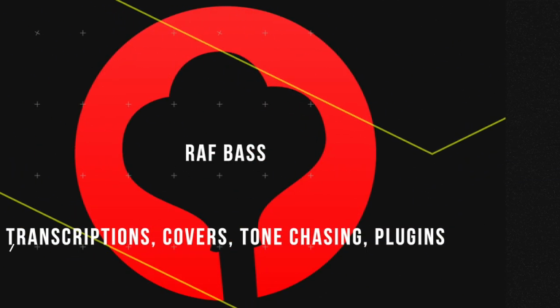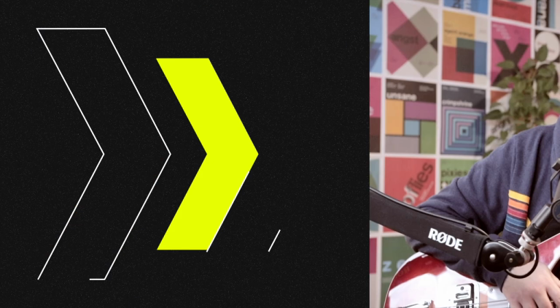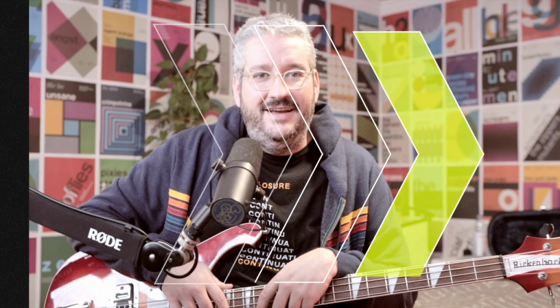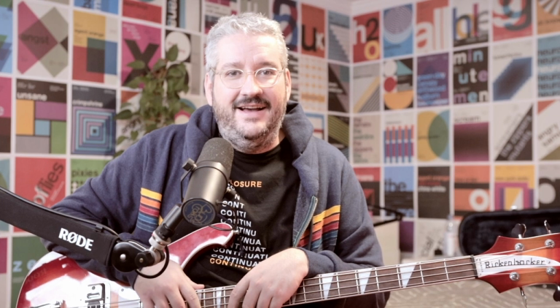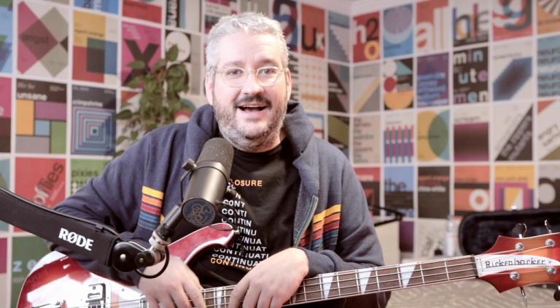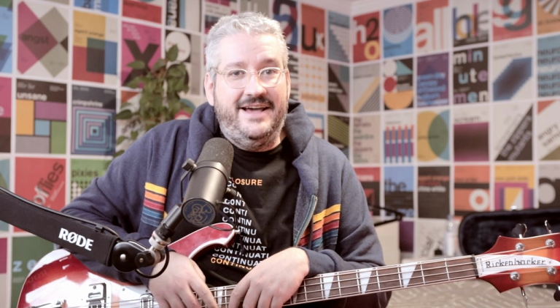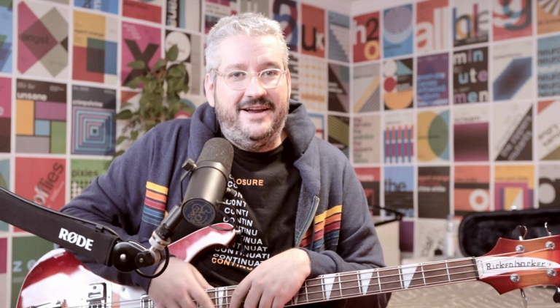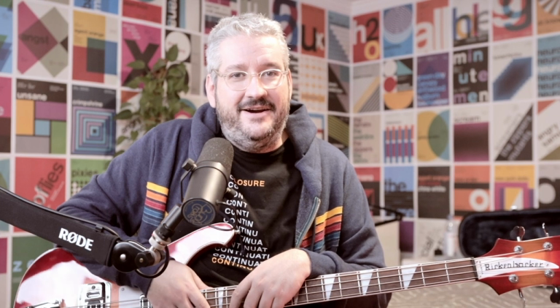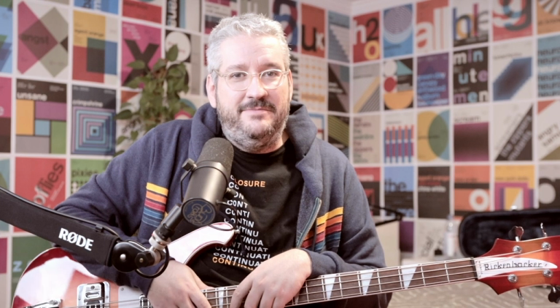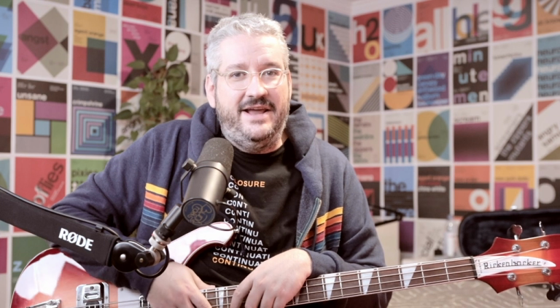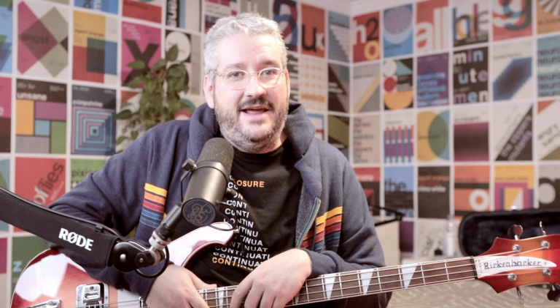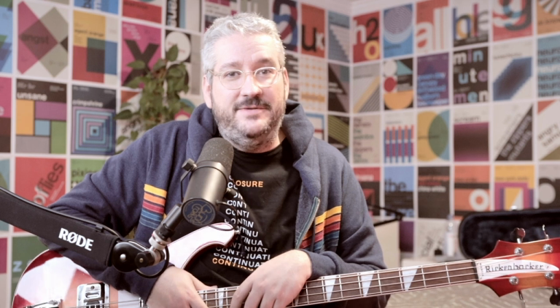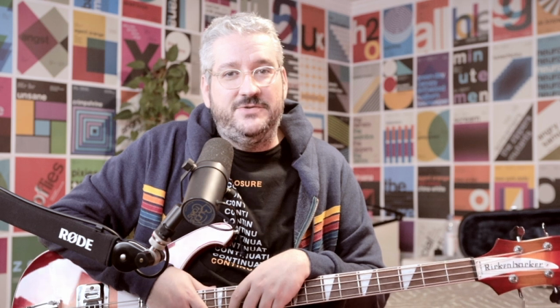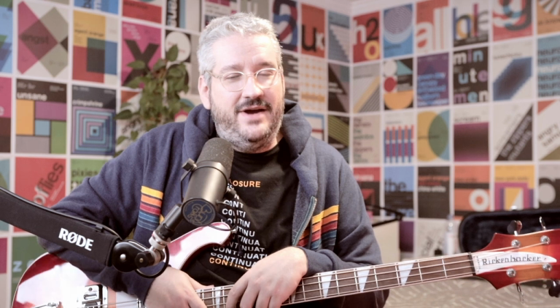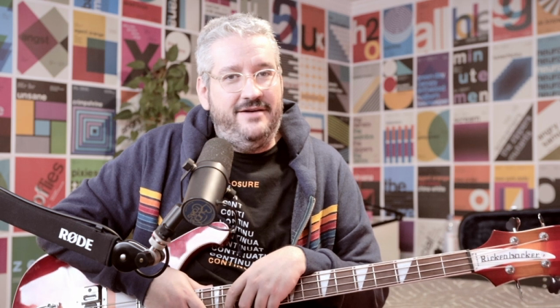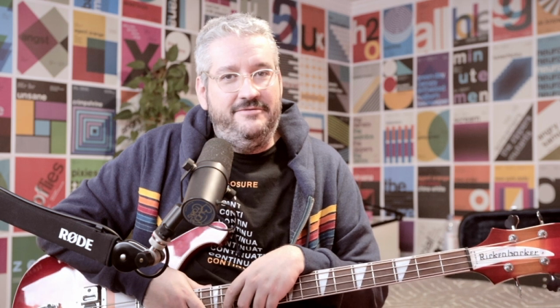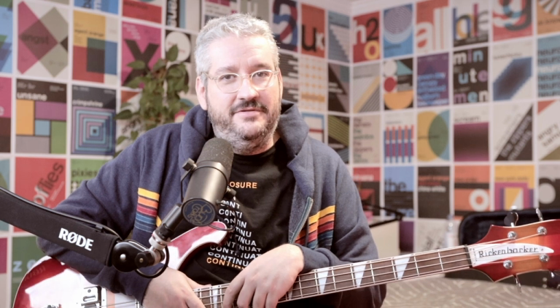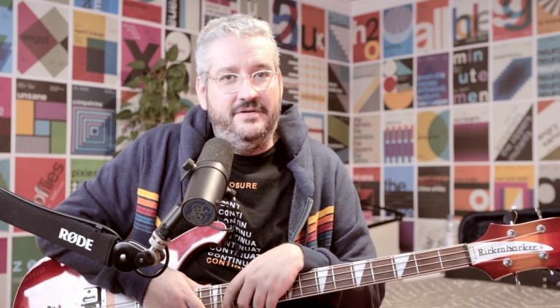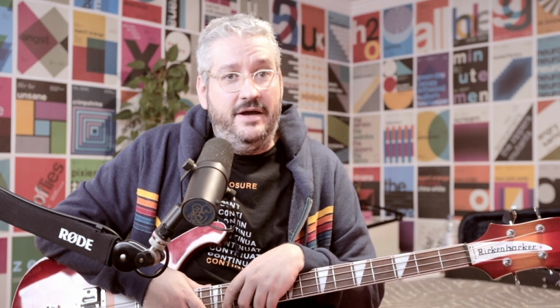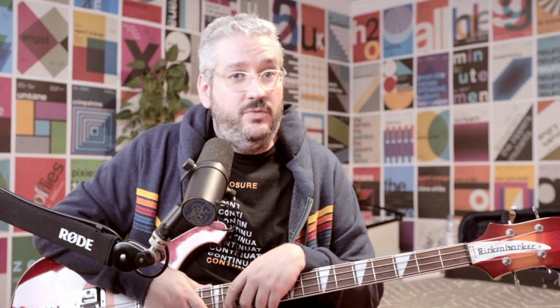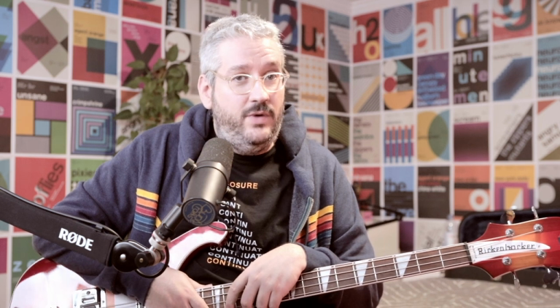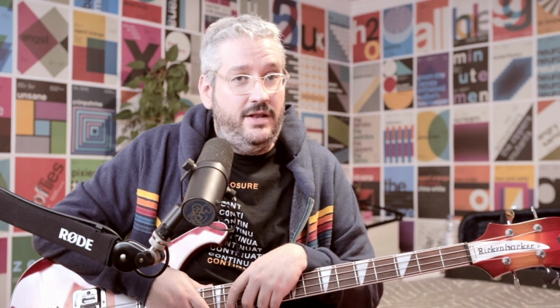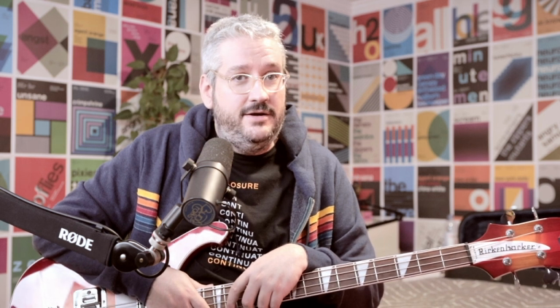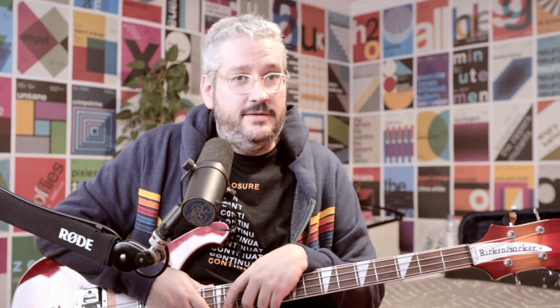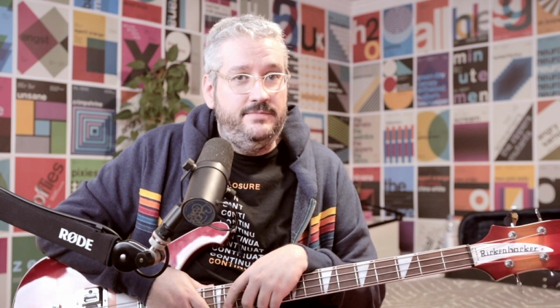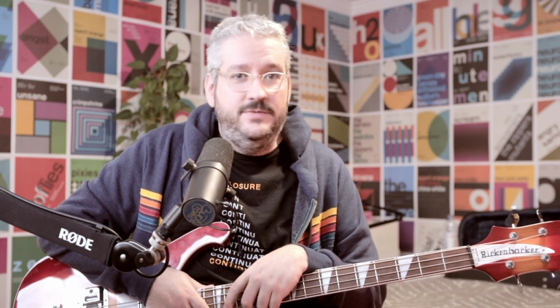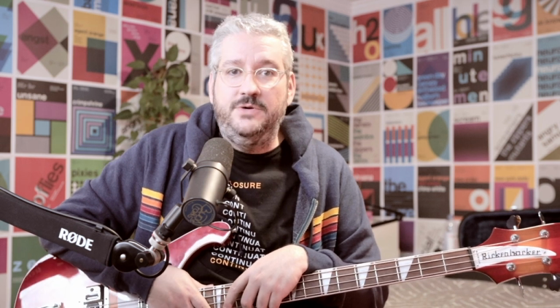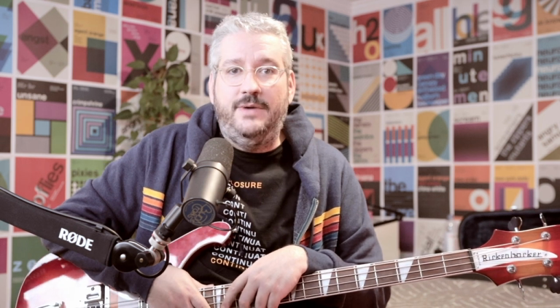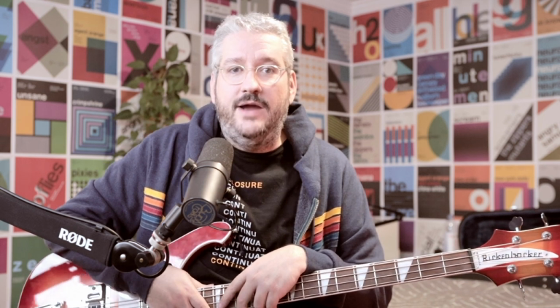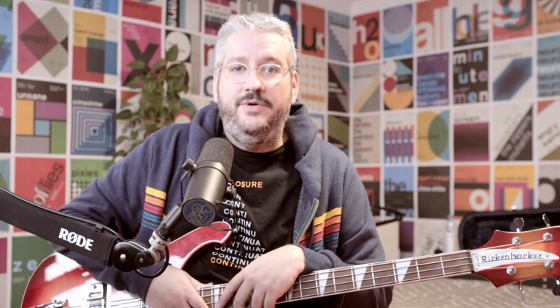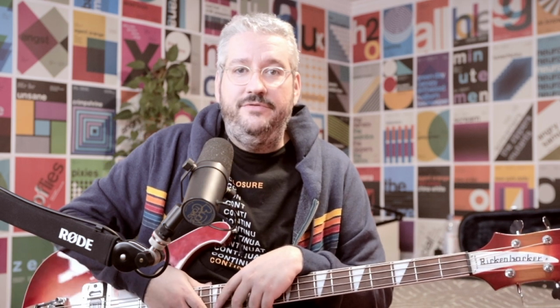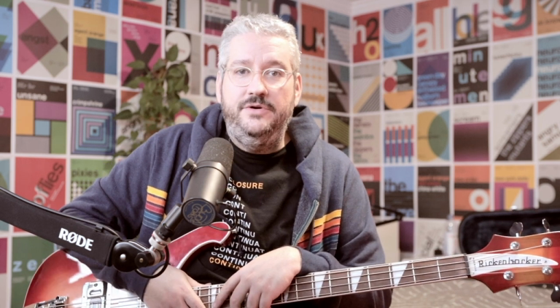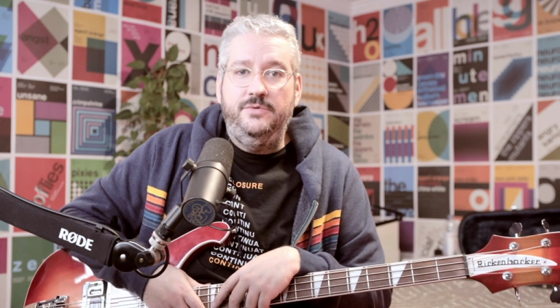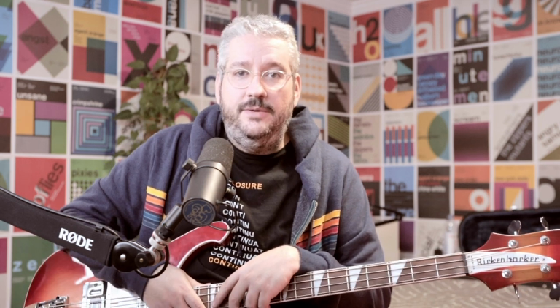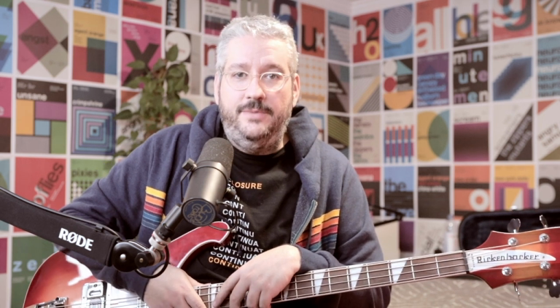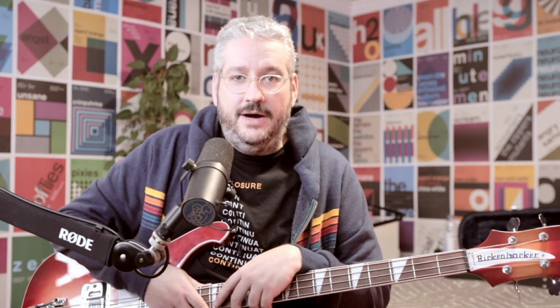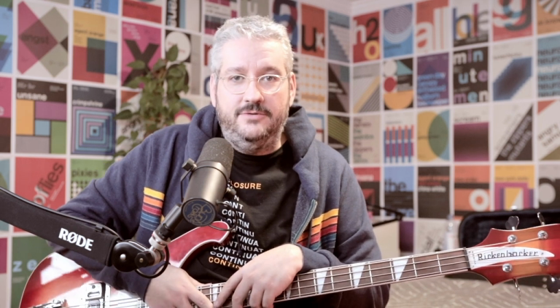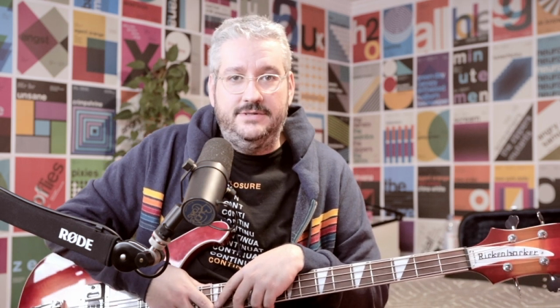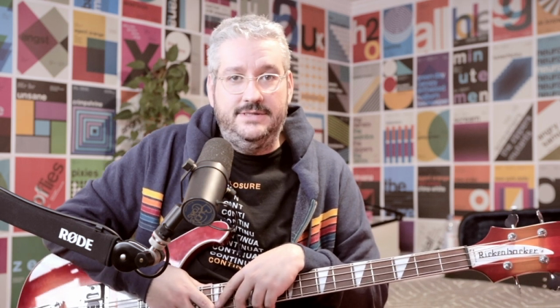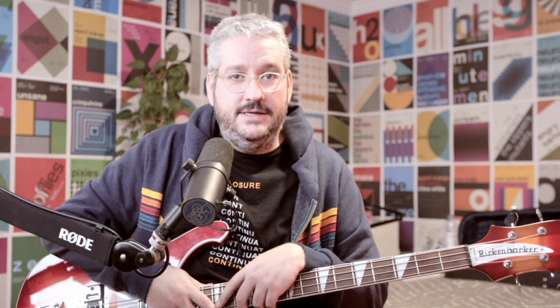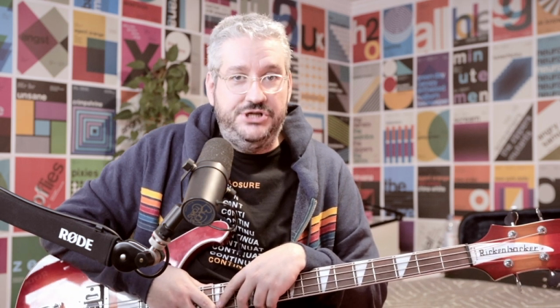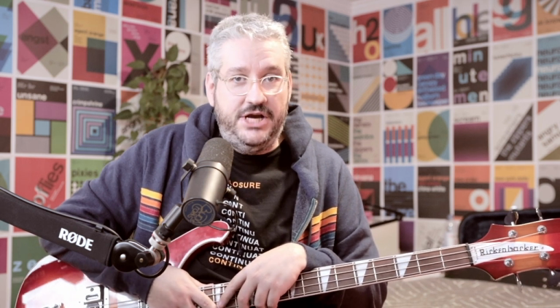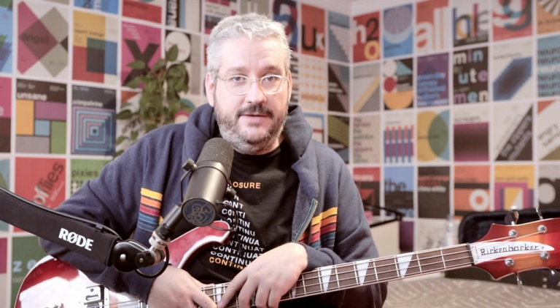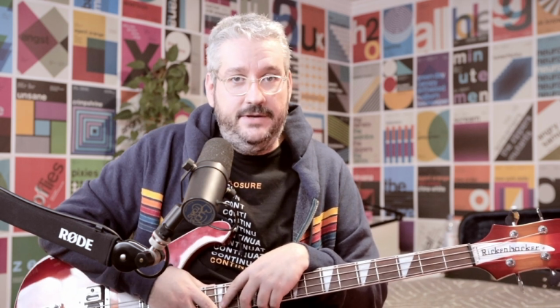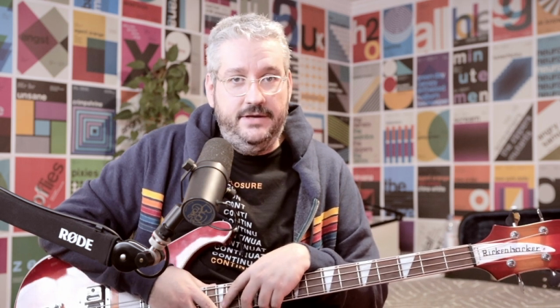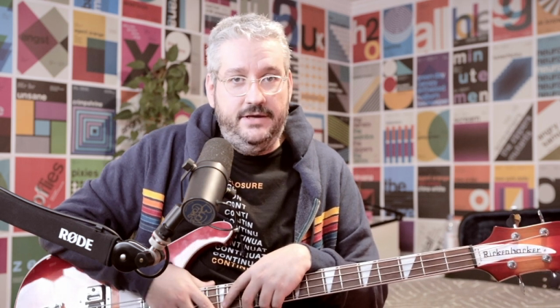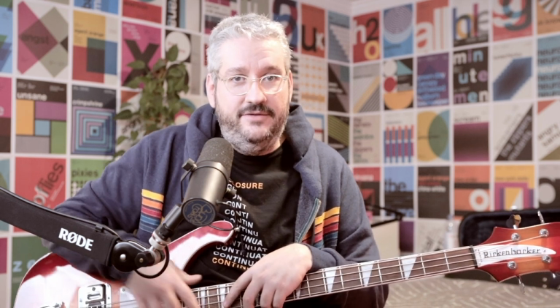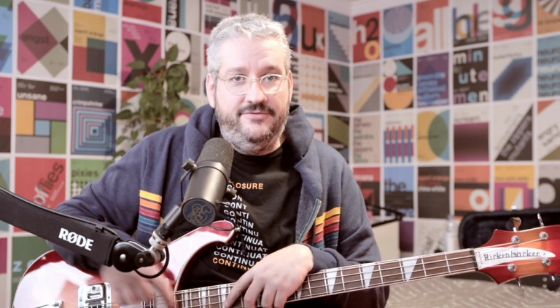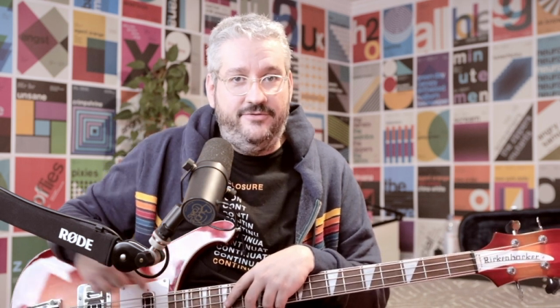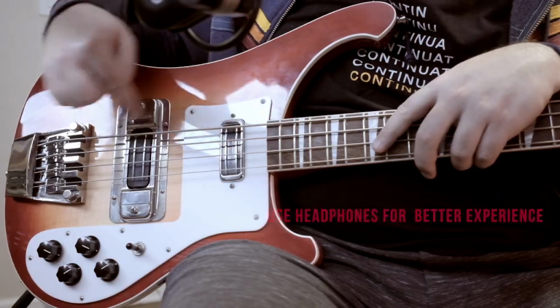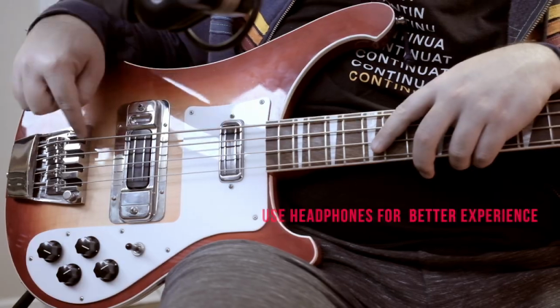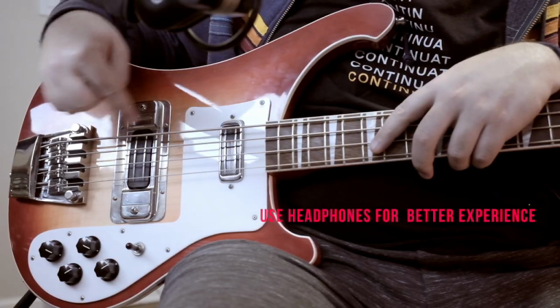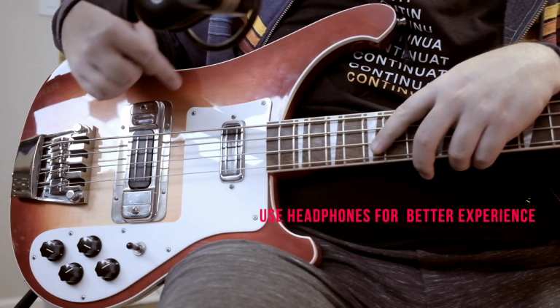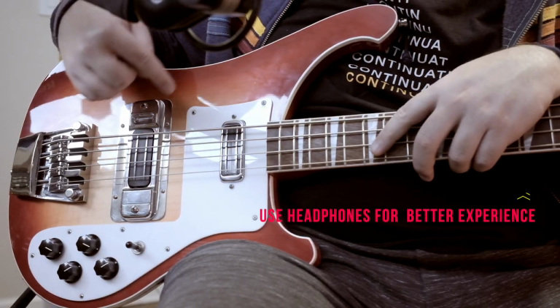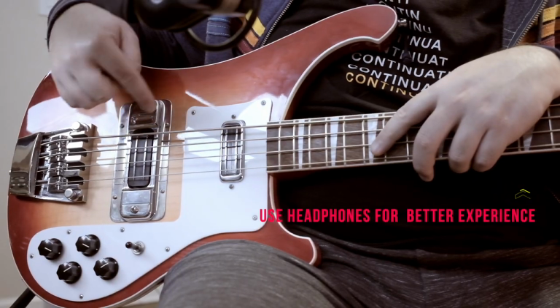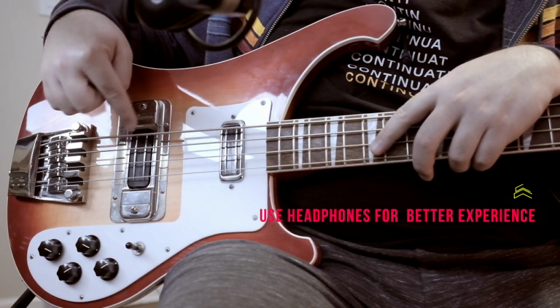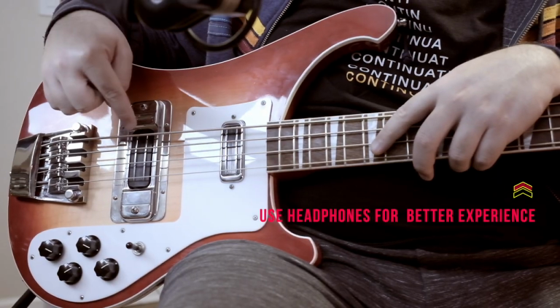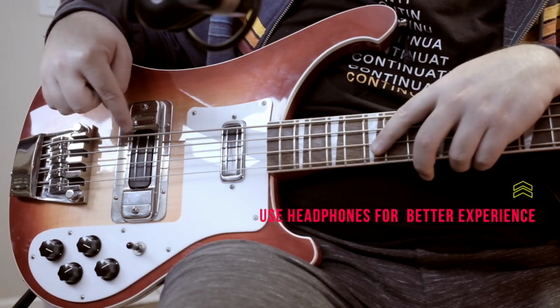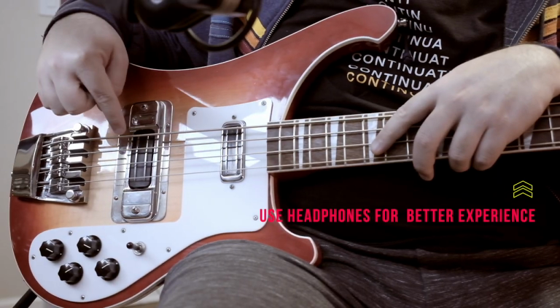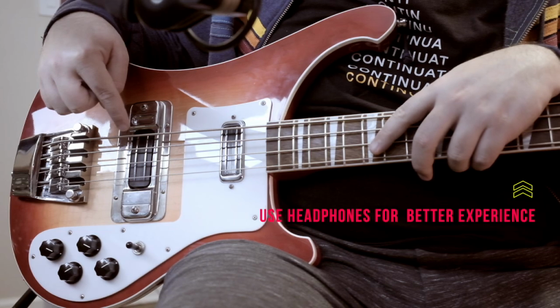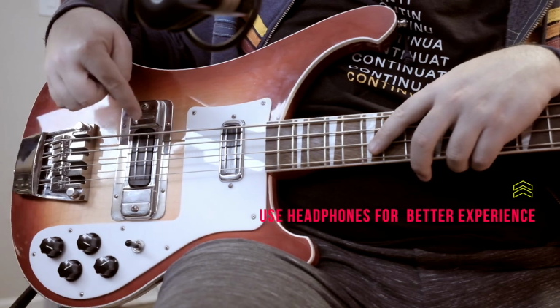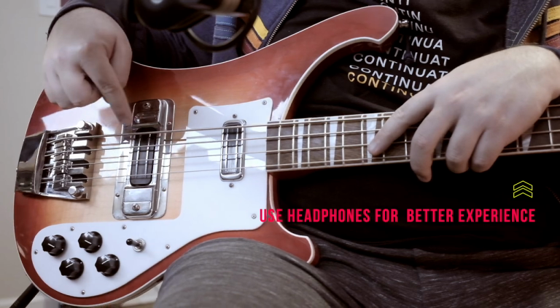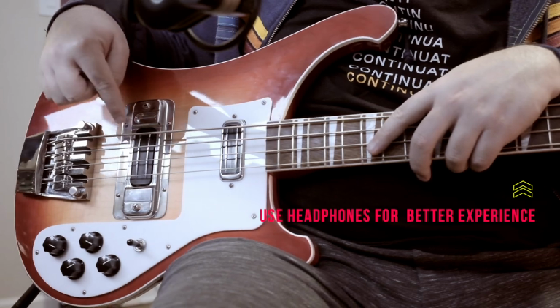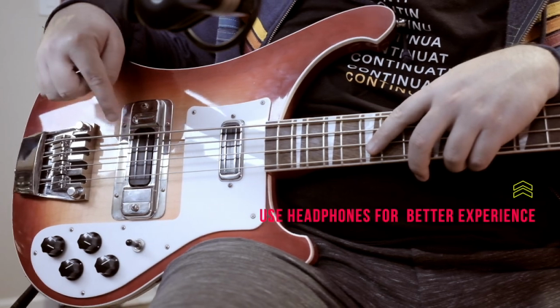Hi there, my name is Raf, and welcome to my review about the JBE-4000 bass pickups.